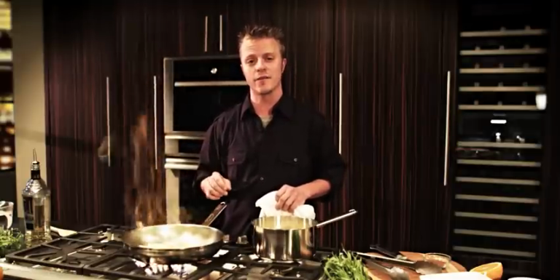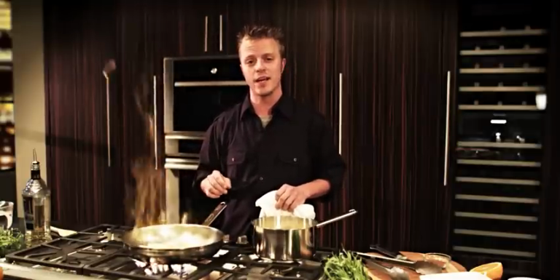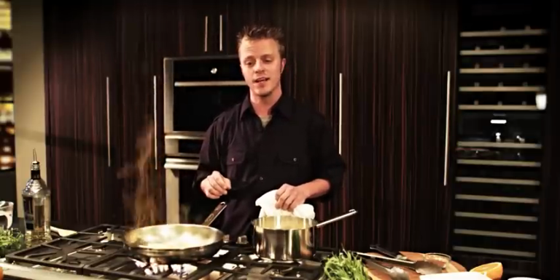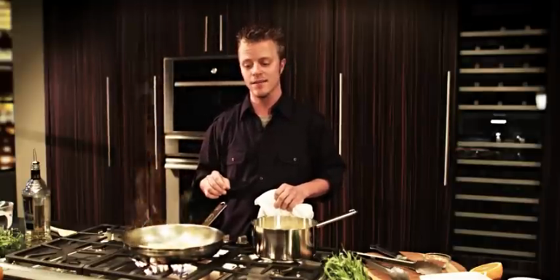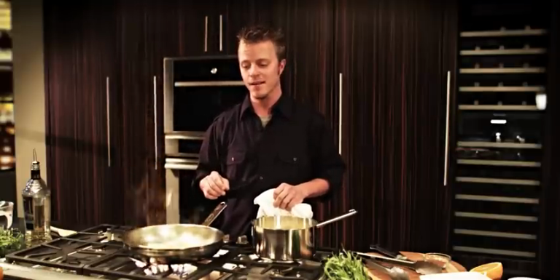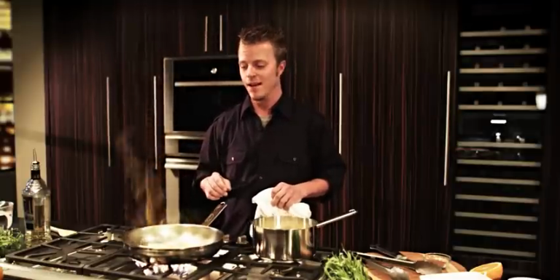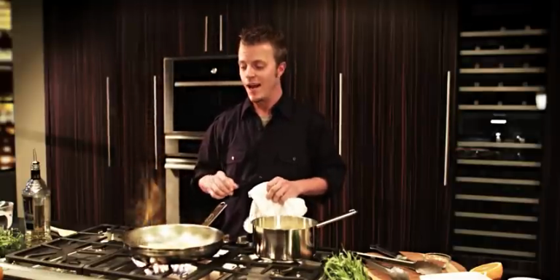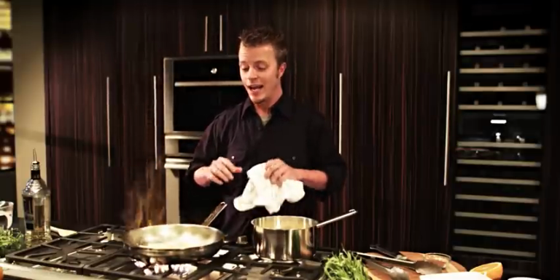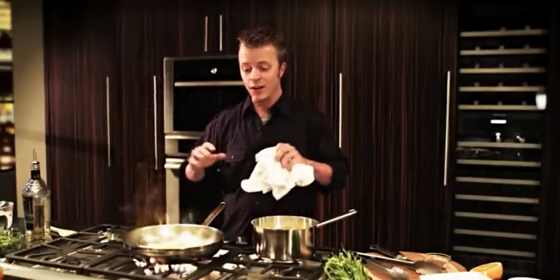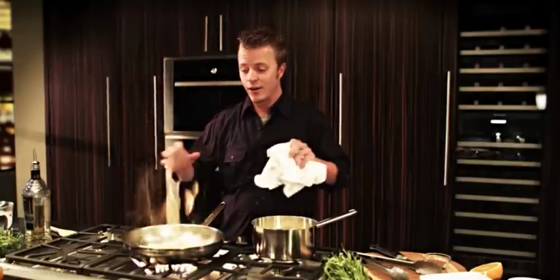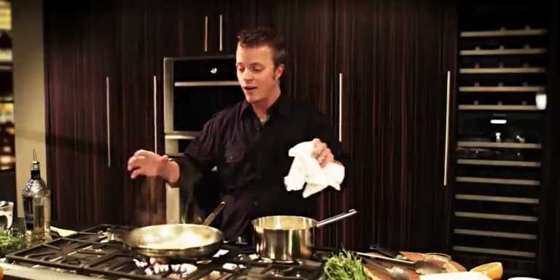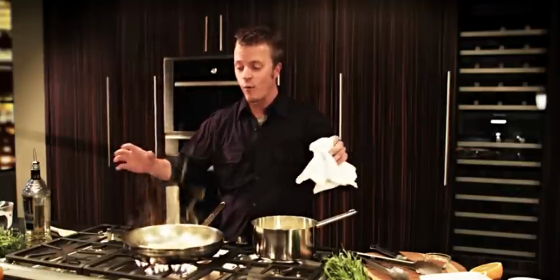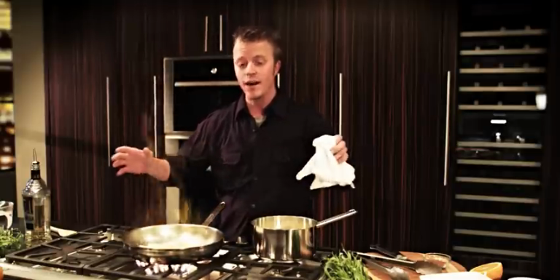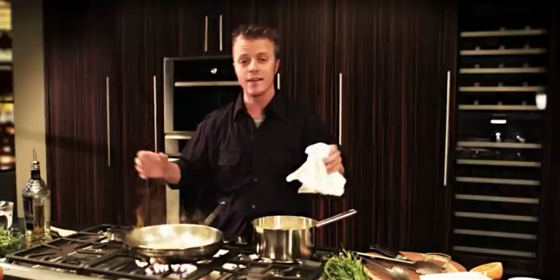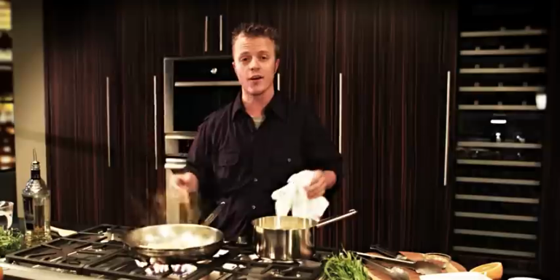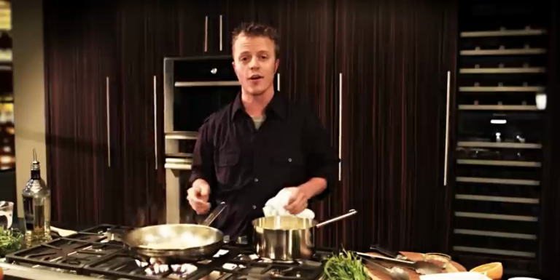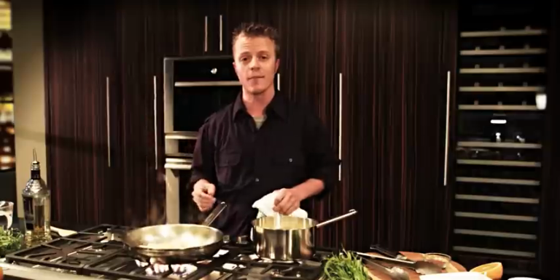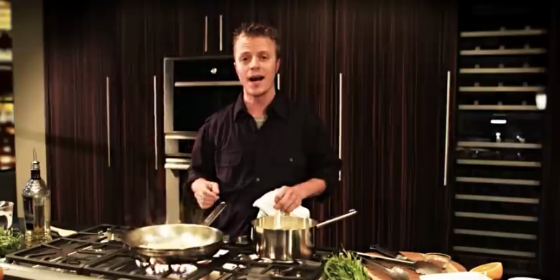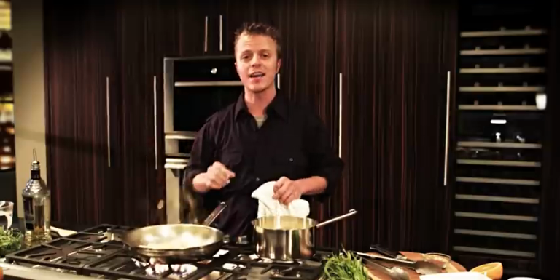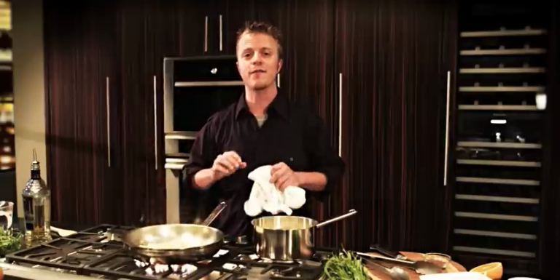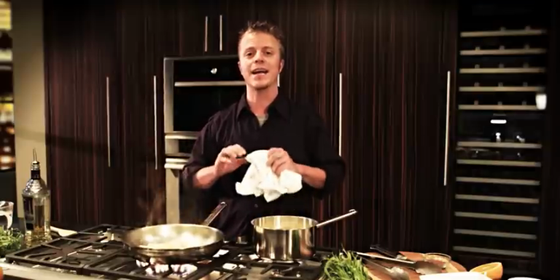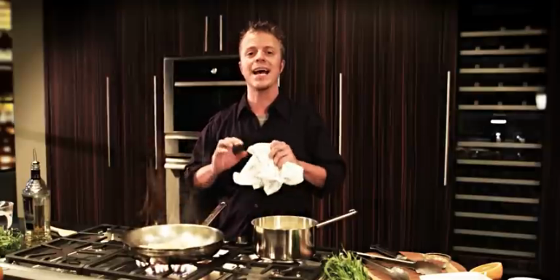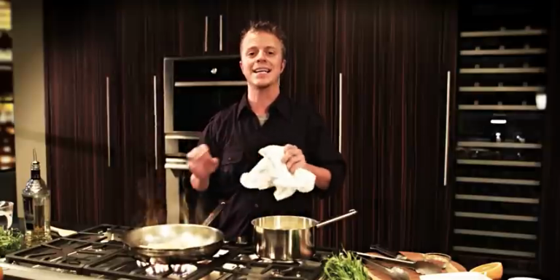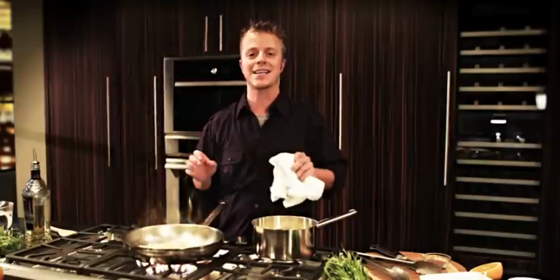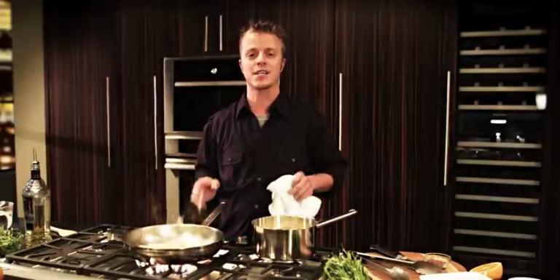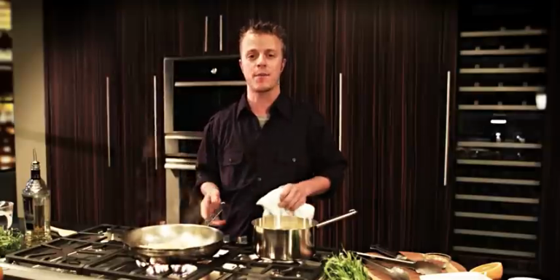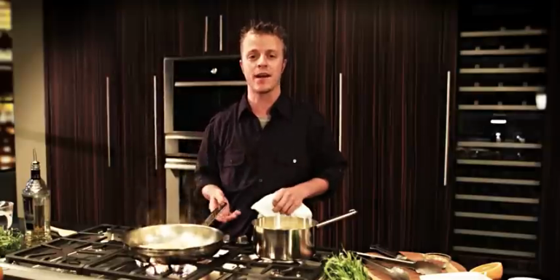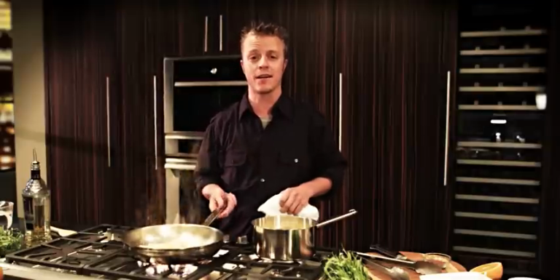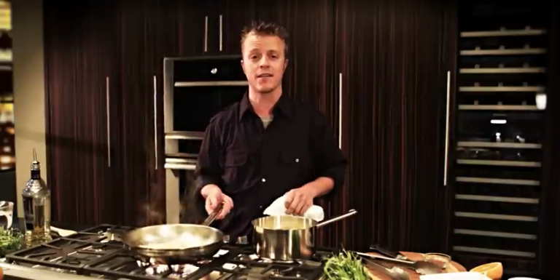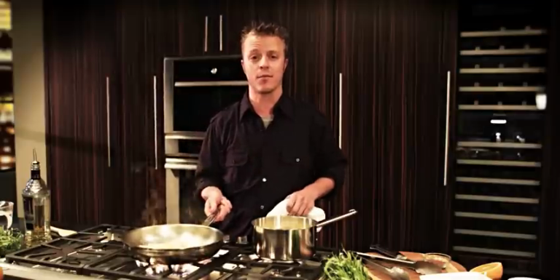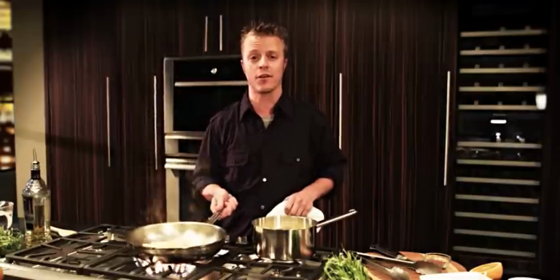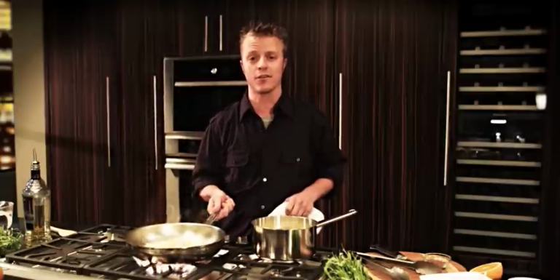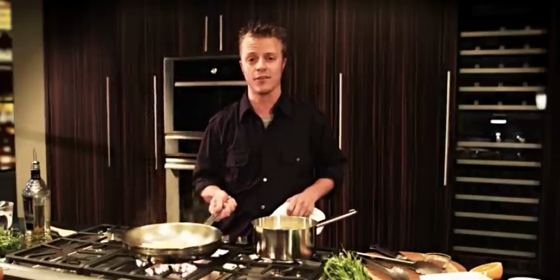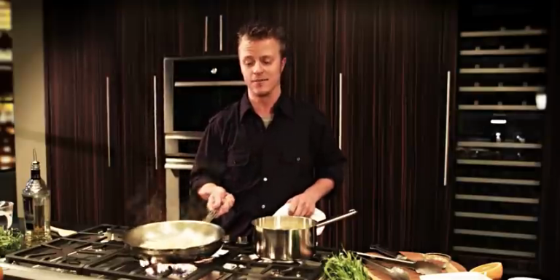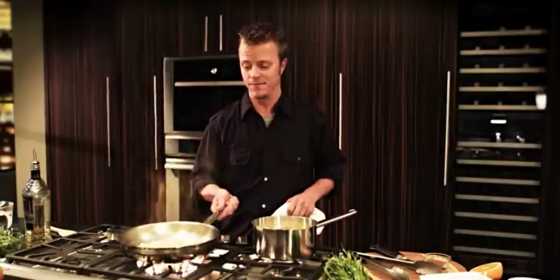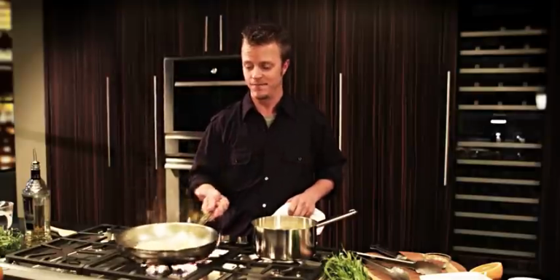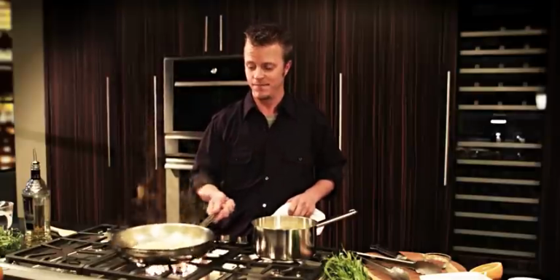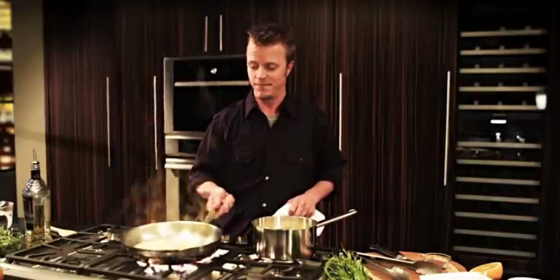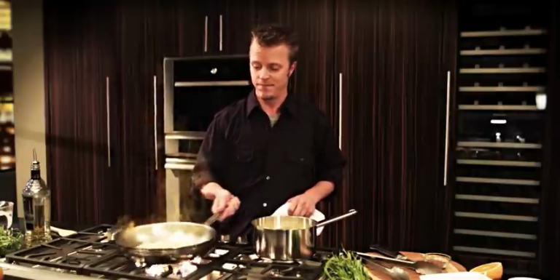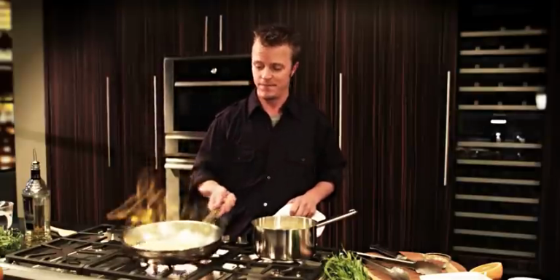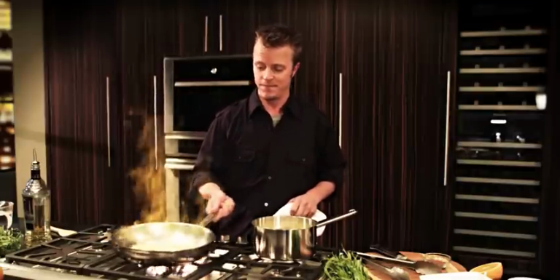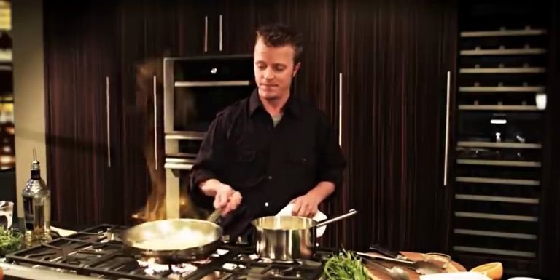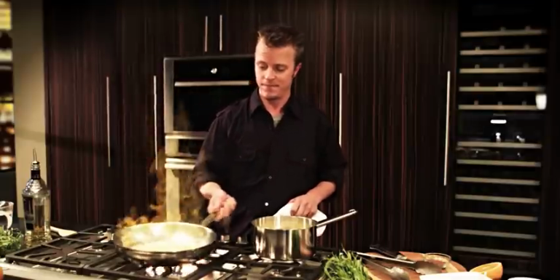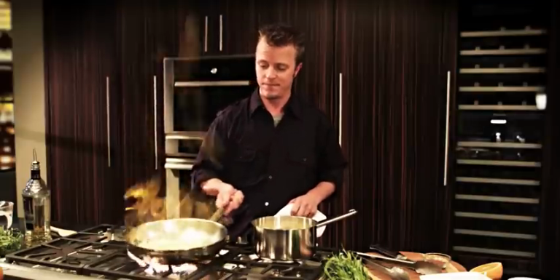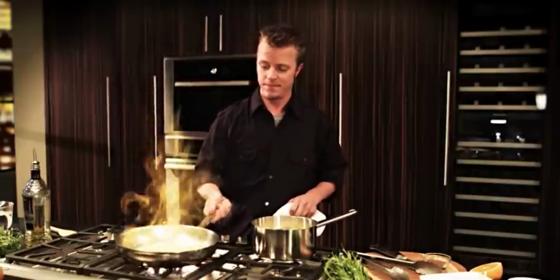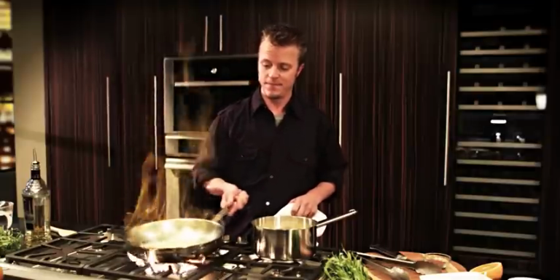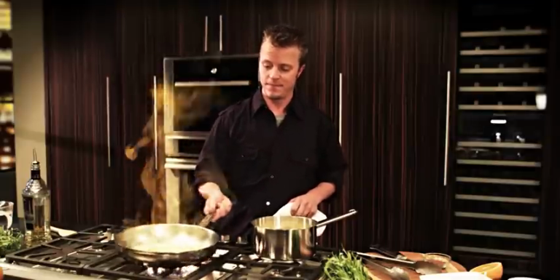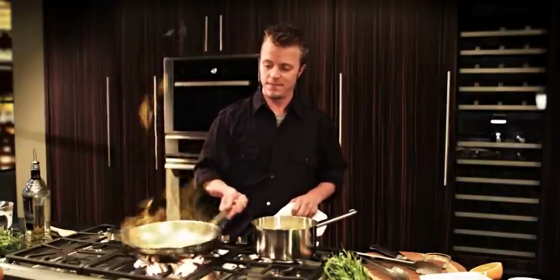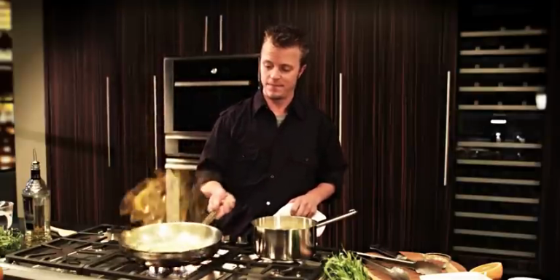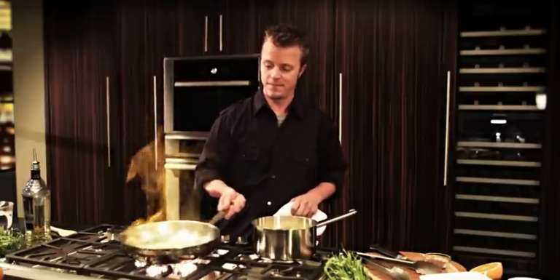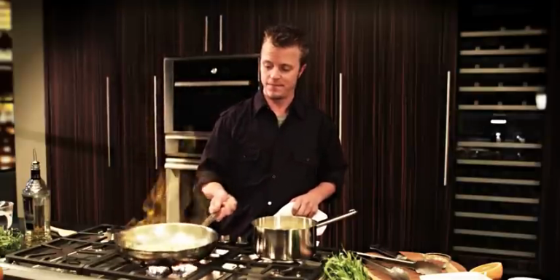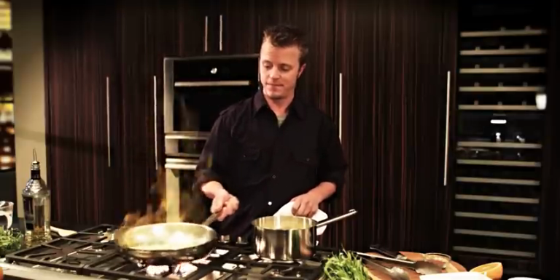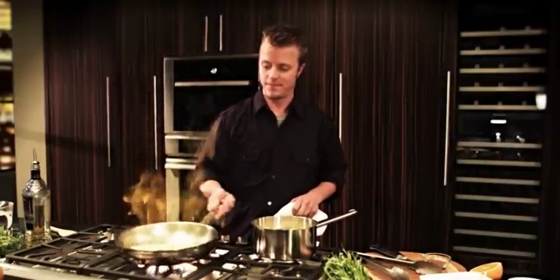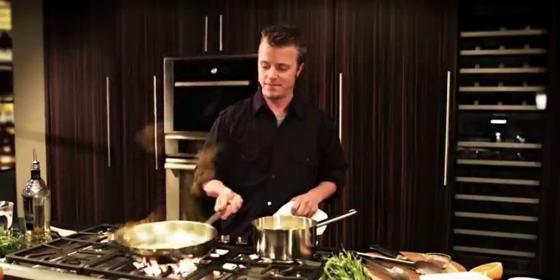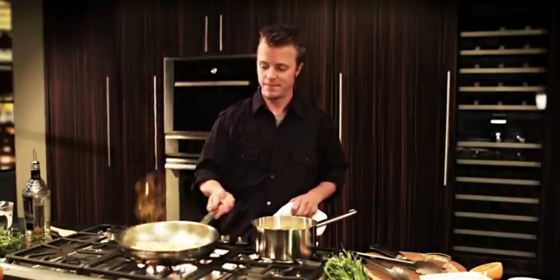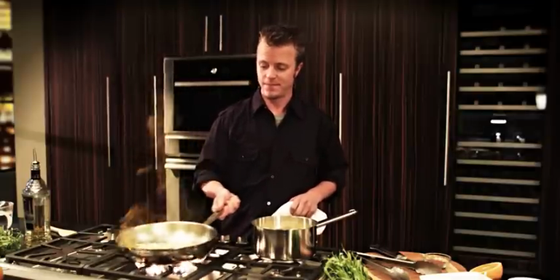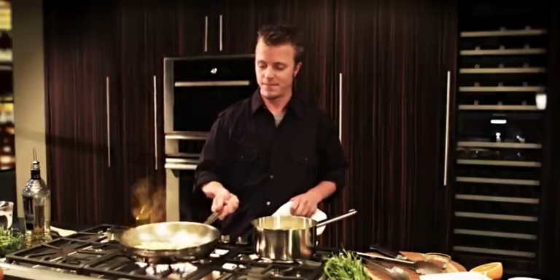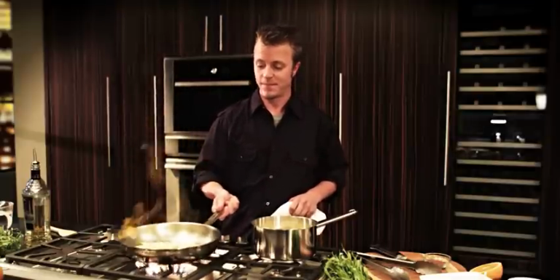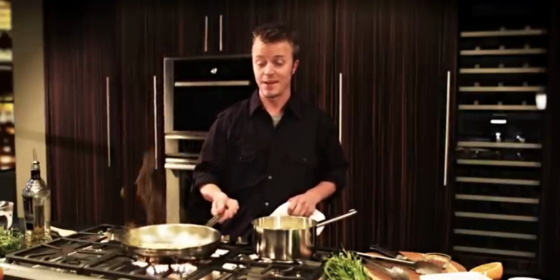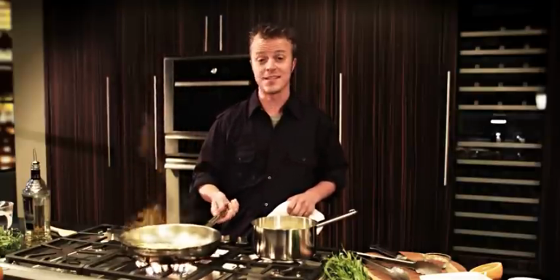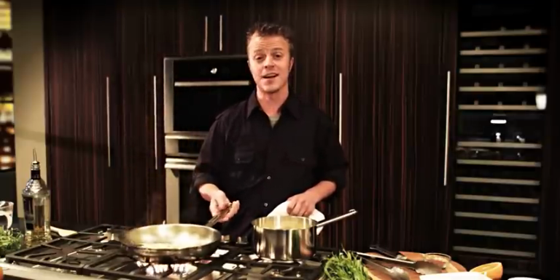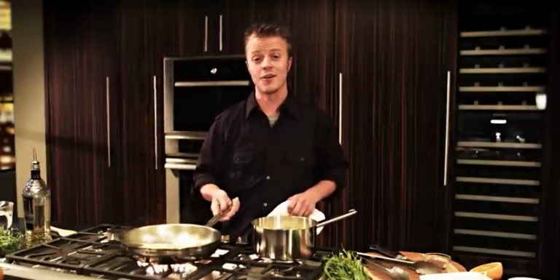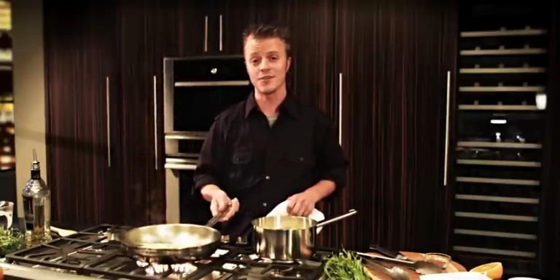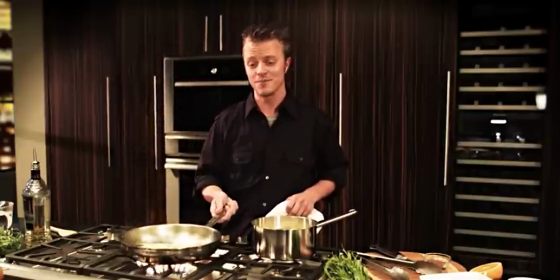I gotta tell you, these star burners are awesome. They have over 18,000 BTUs of heat, and look how wide they are — I can fit any size pan on the burner. Isn't that awesome?